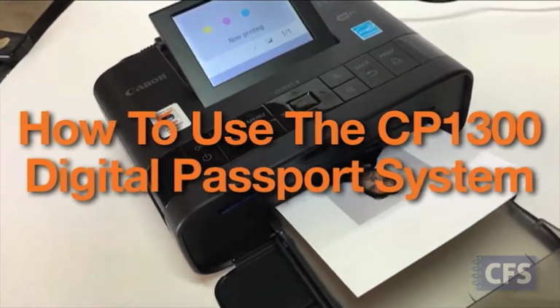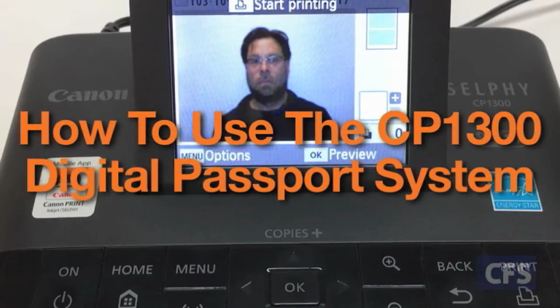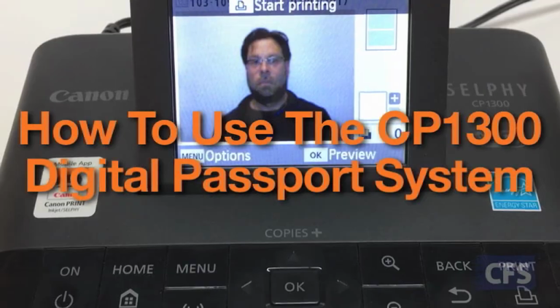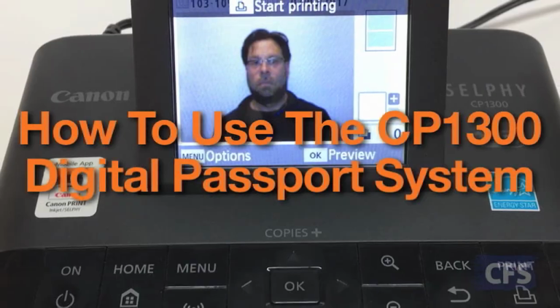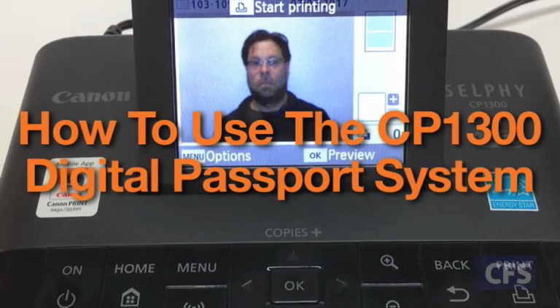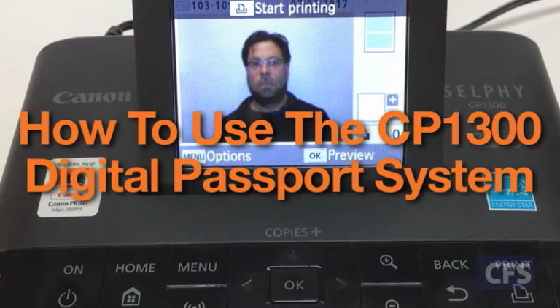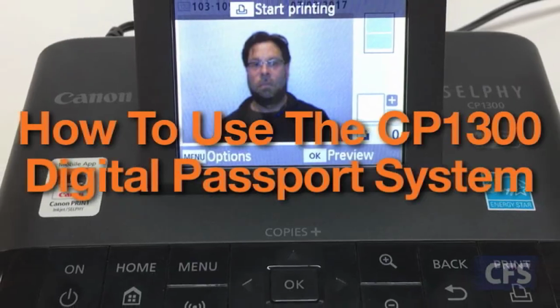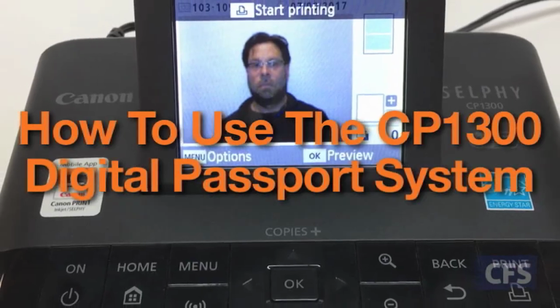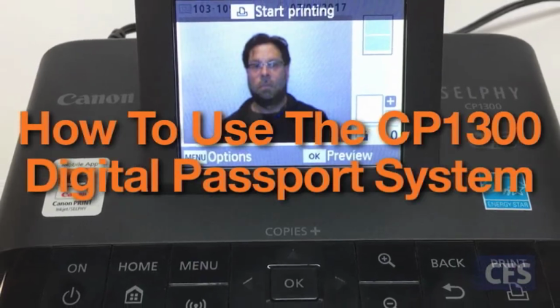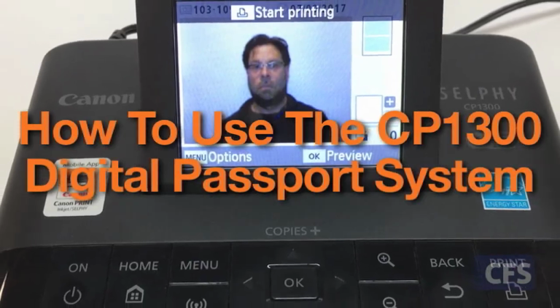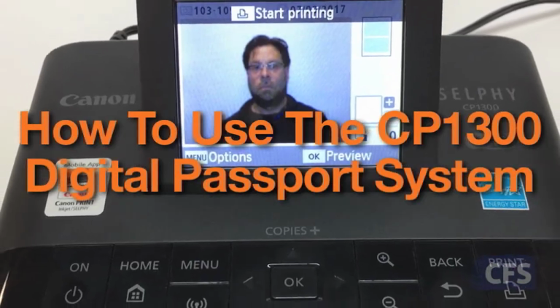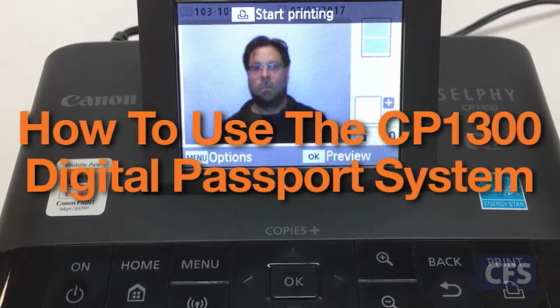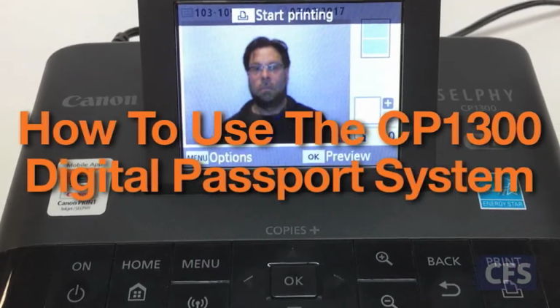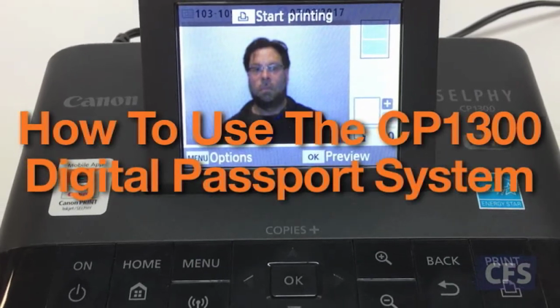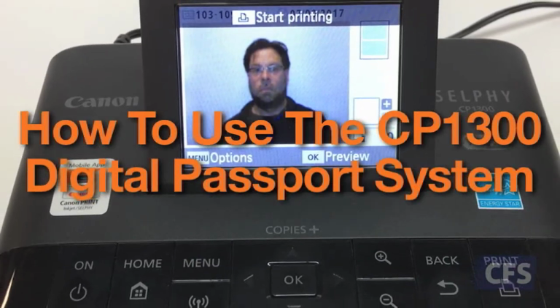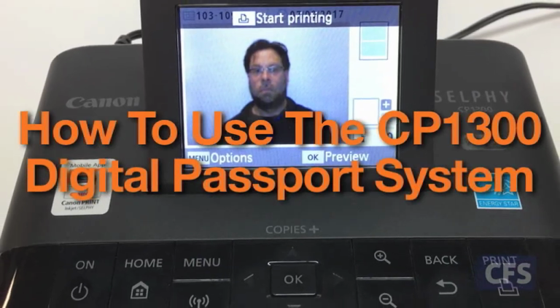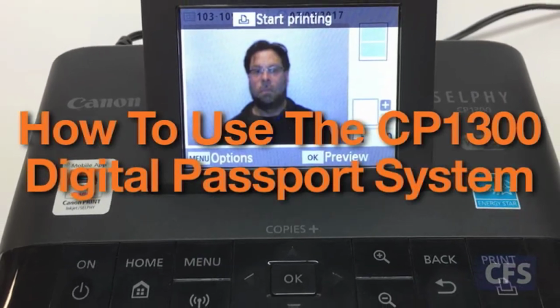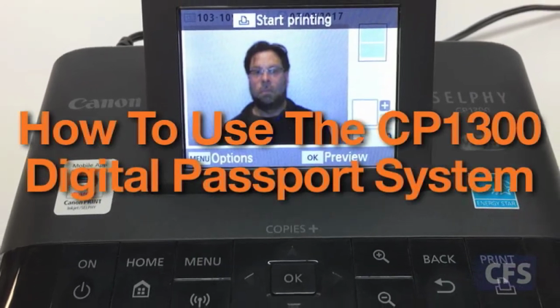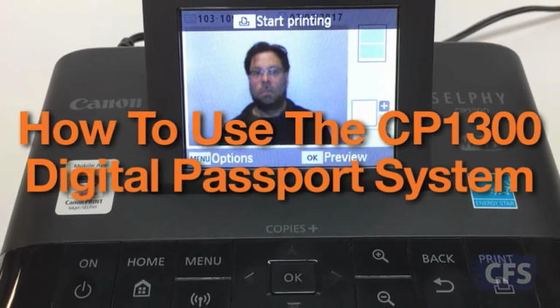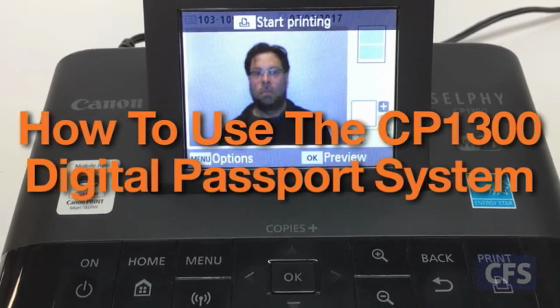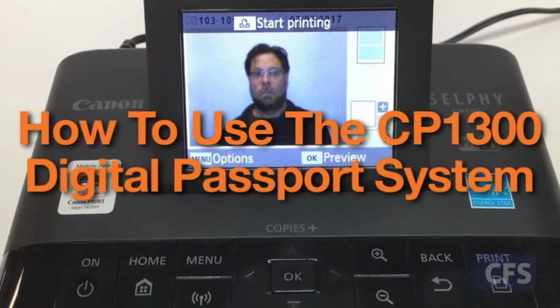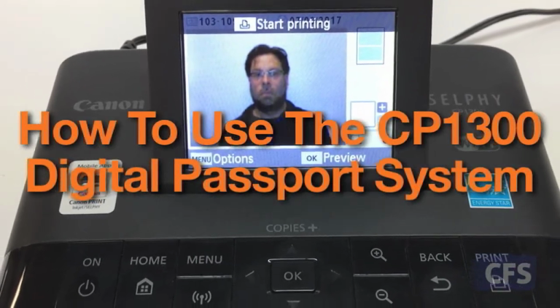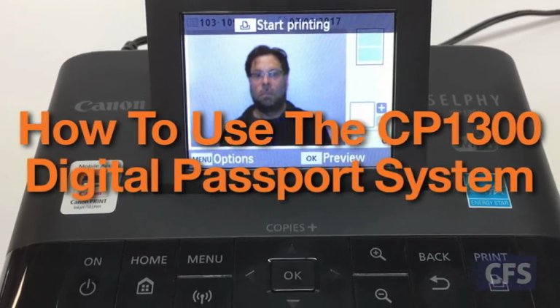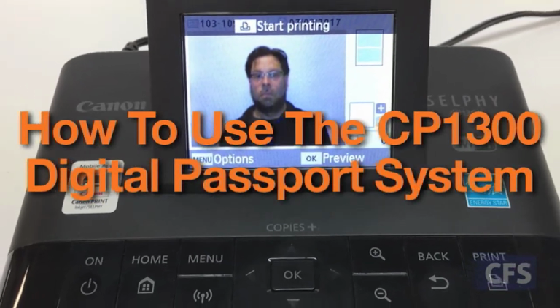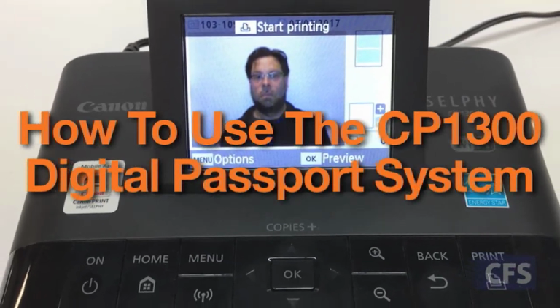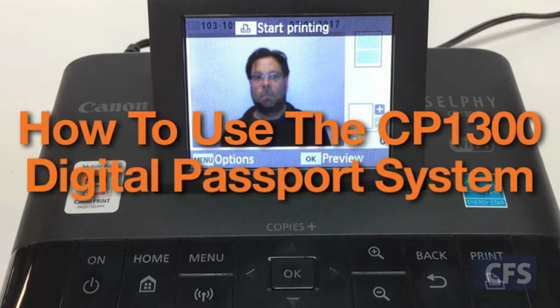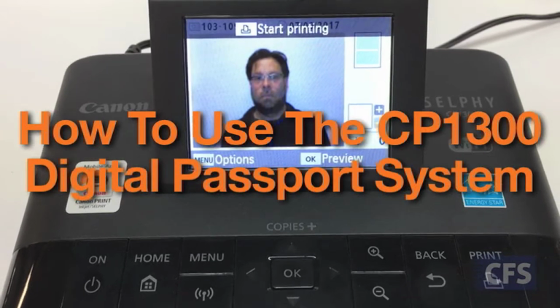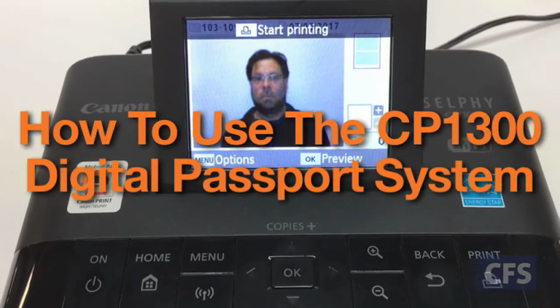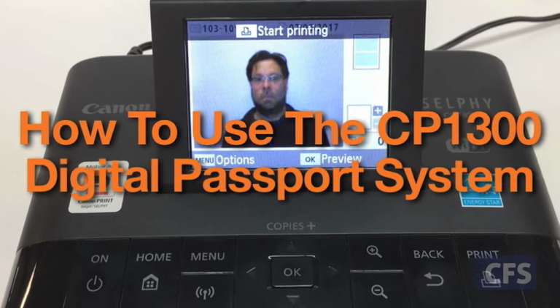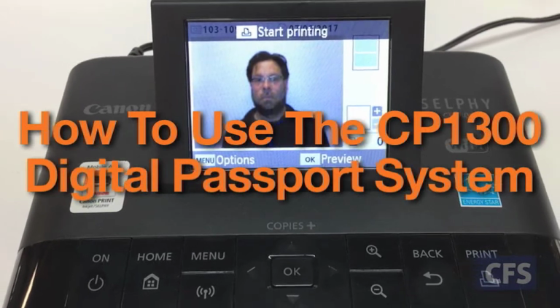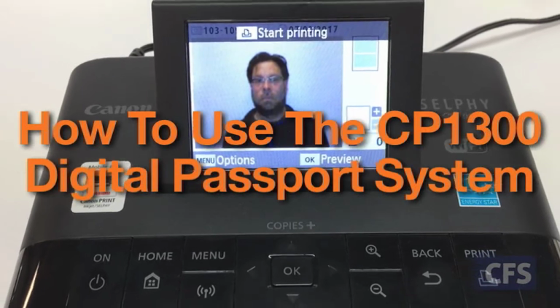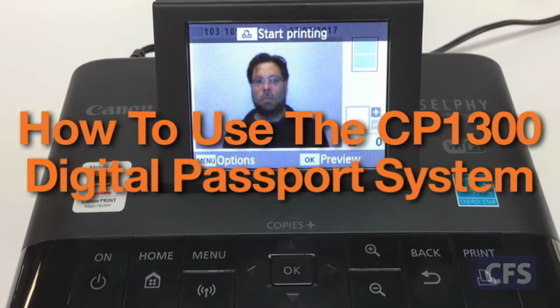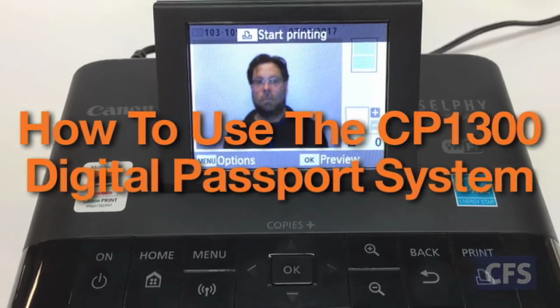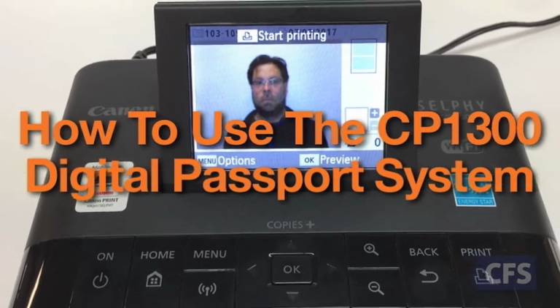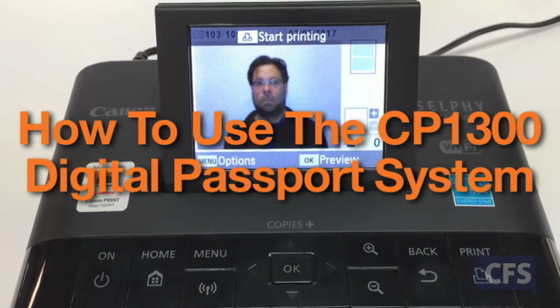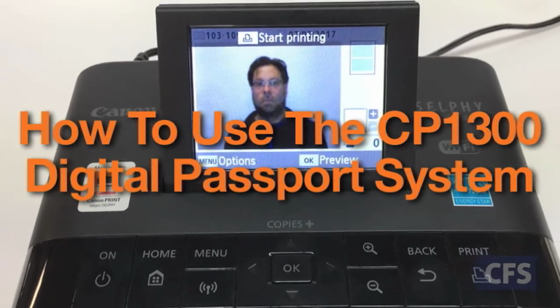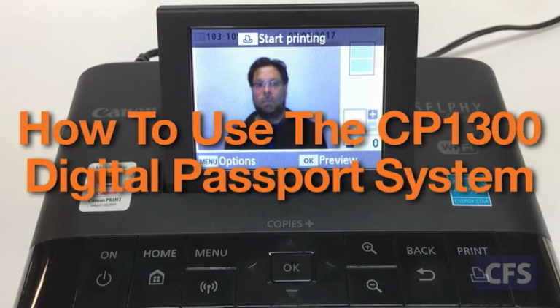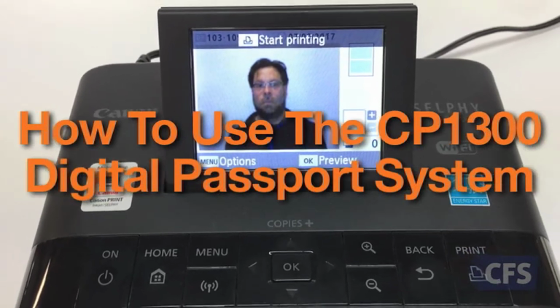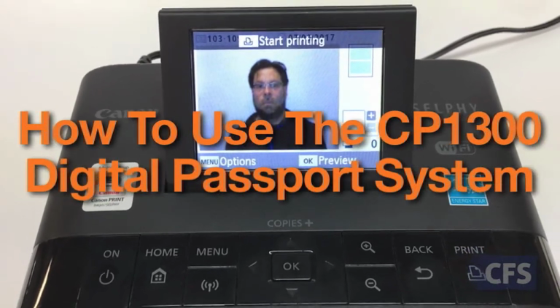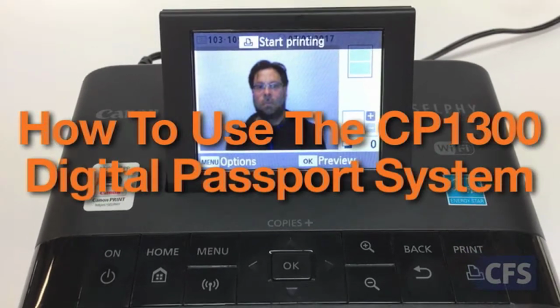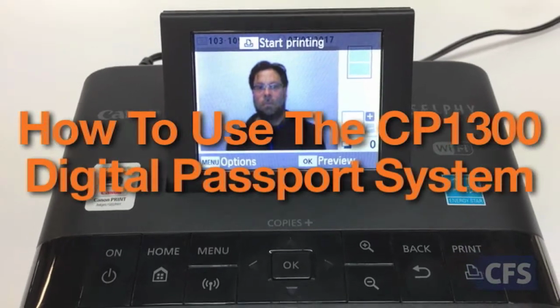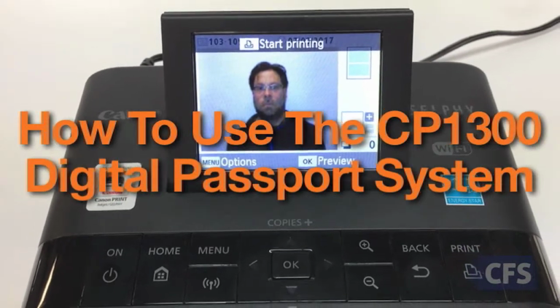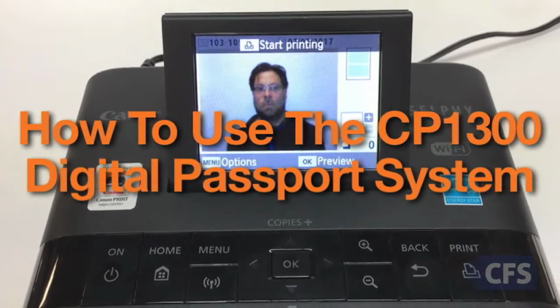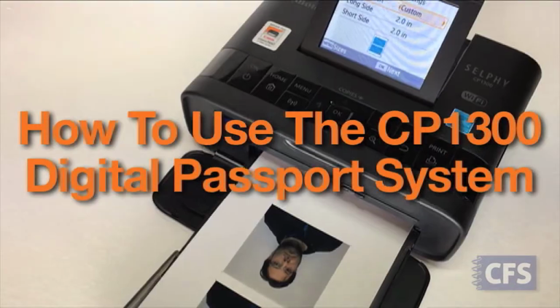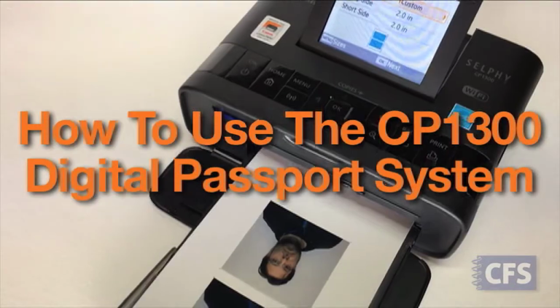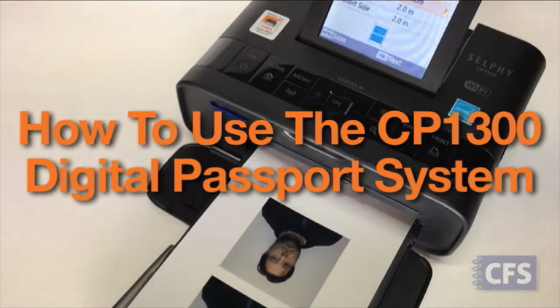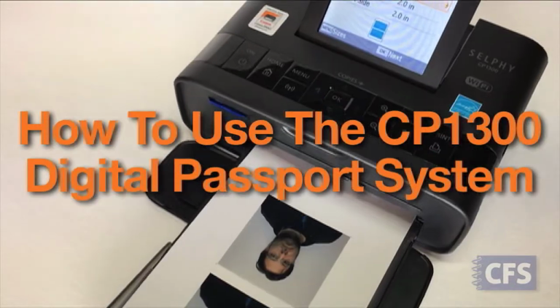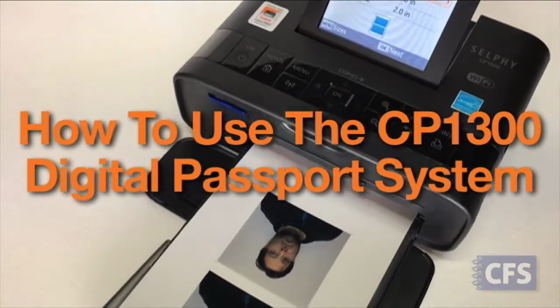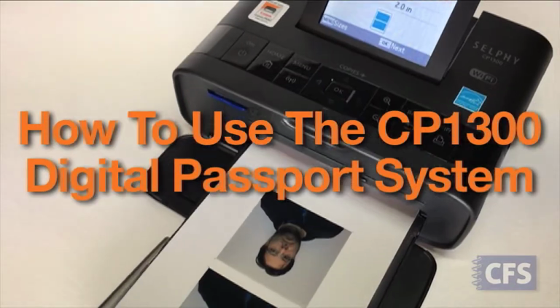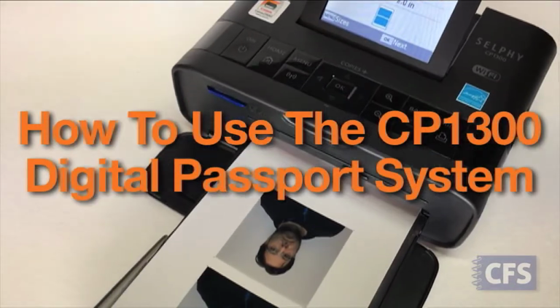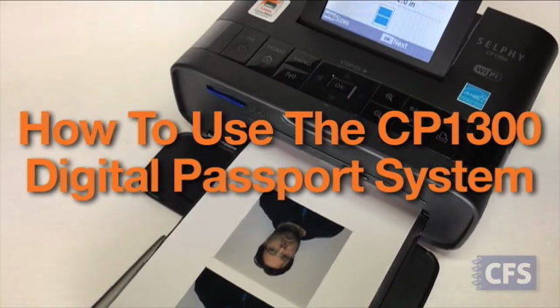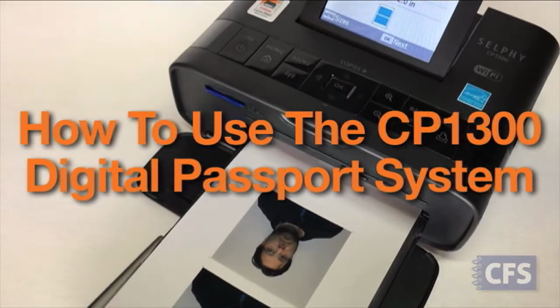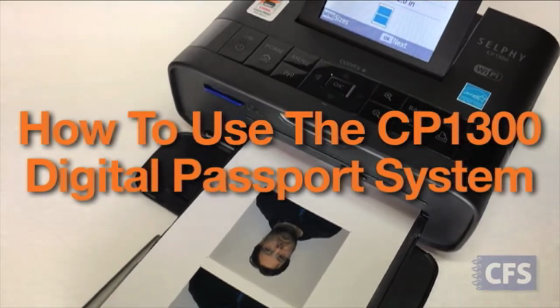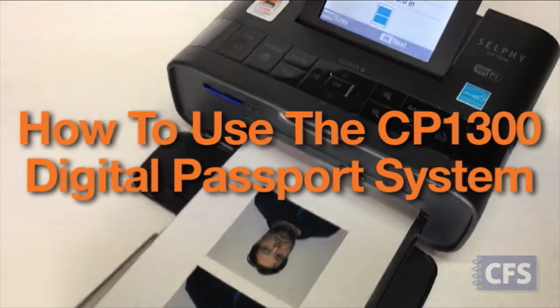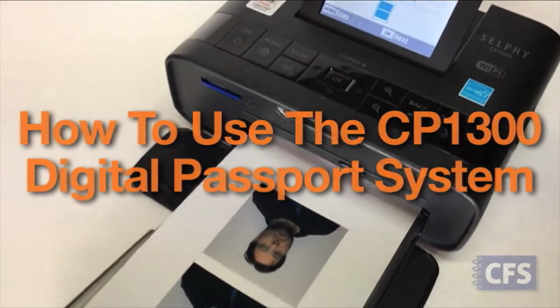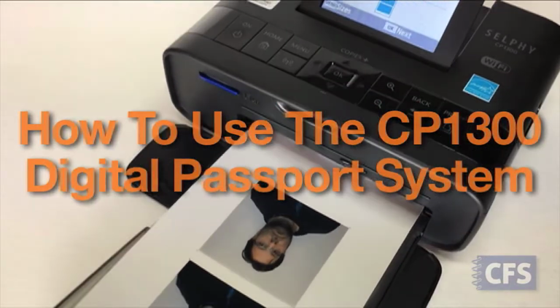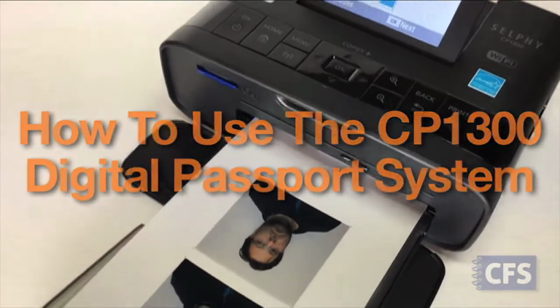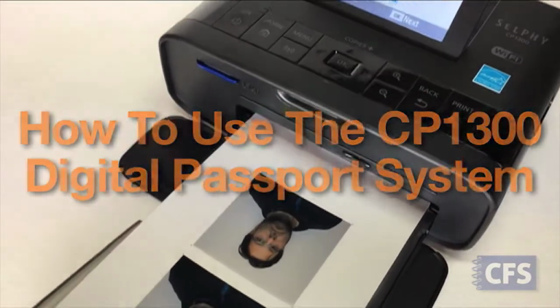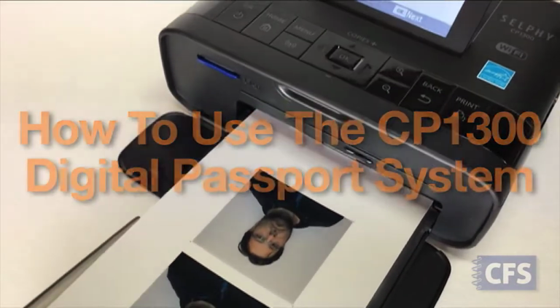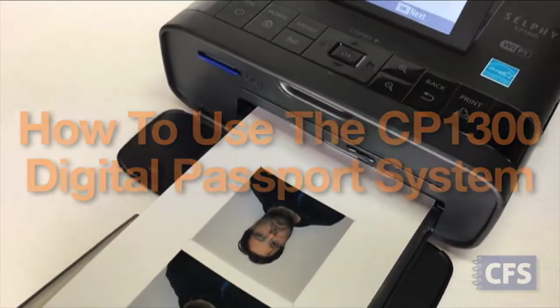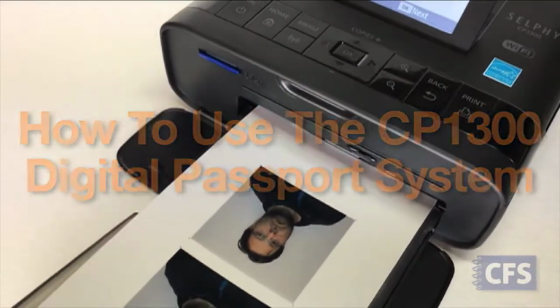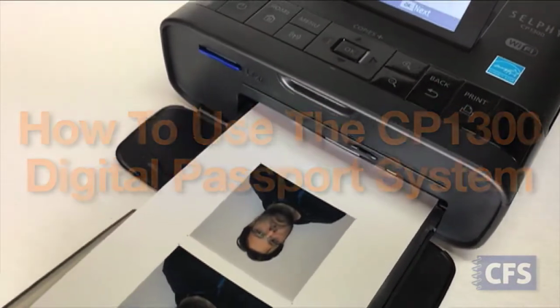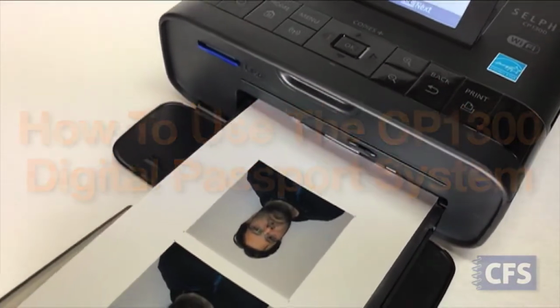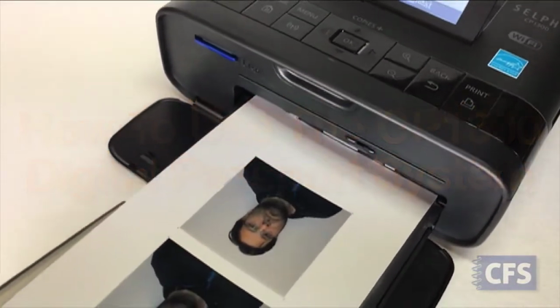In this quick CFS video tutorial, we'll show you how to use the Canon CP1300 Digital Passport Photo System.